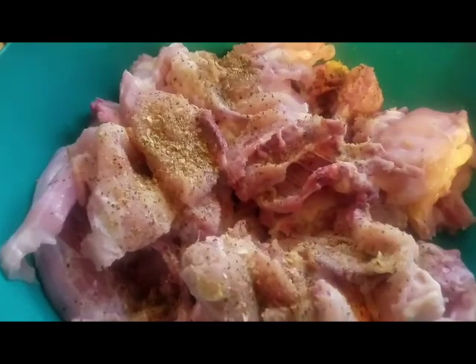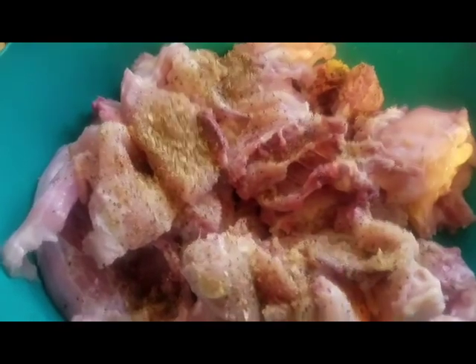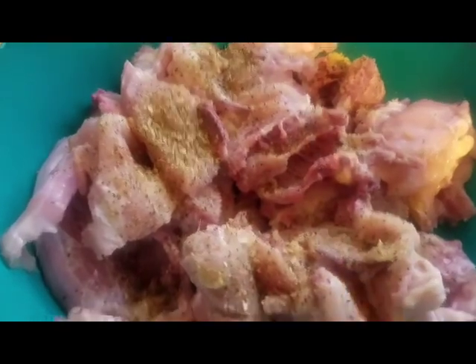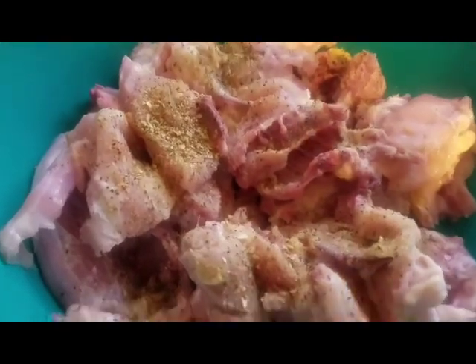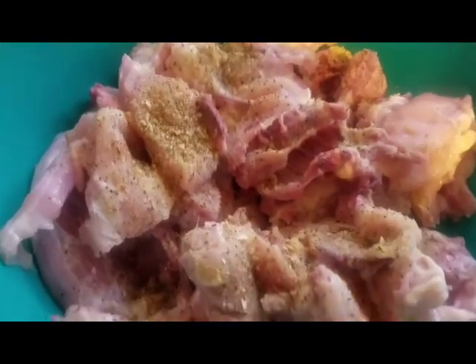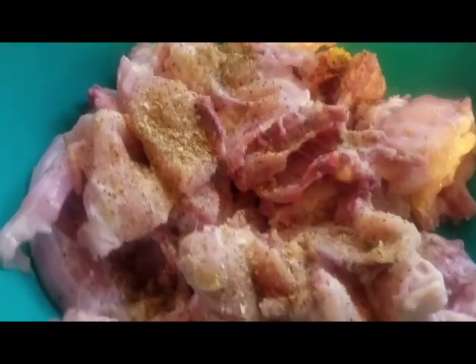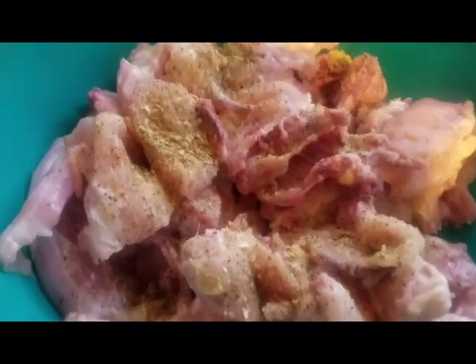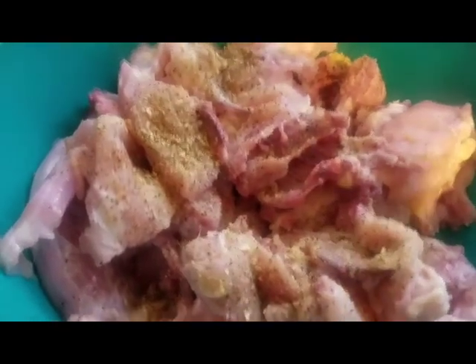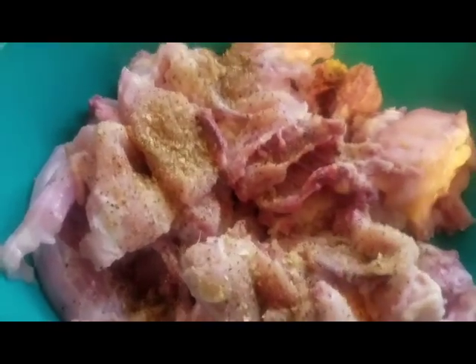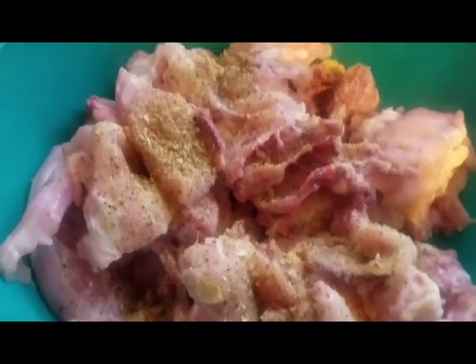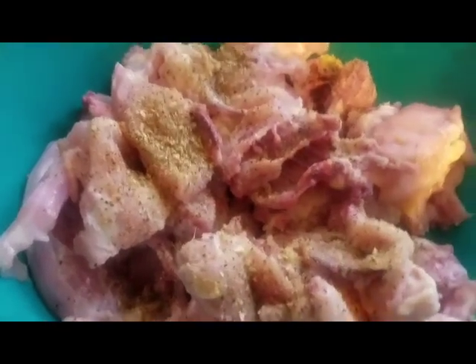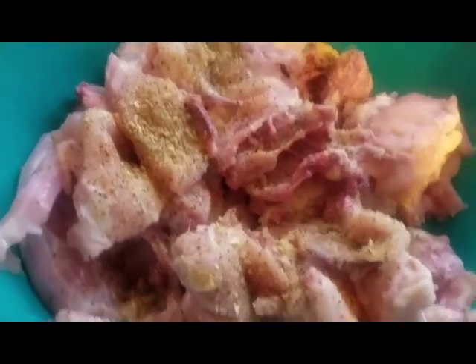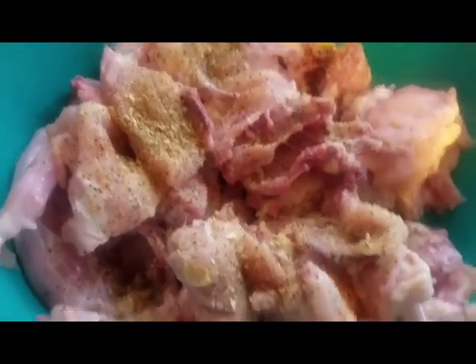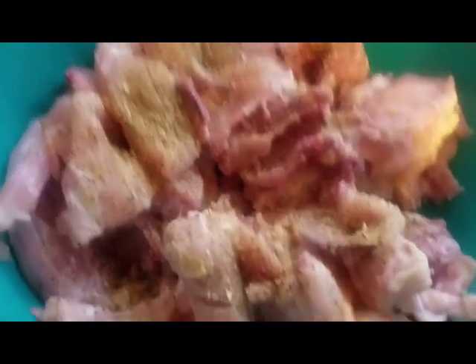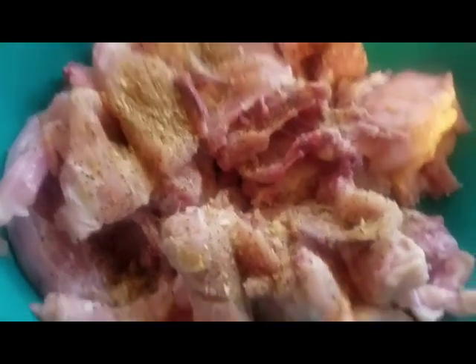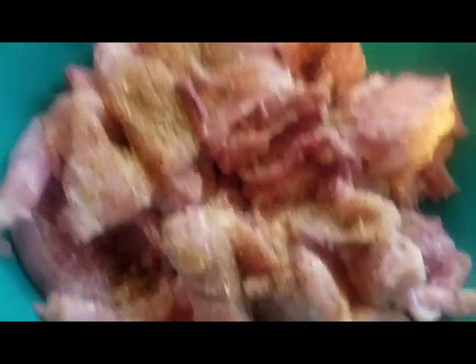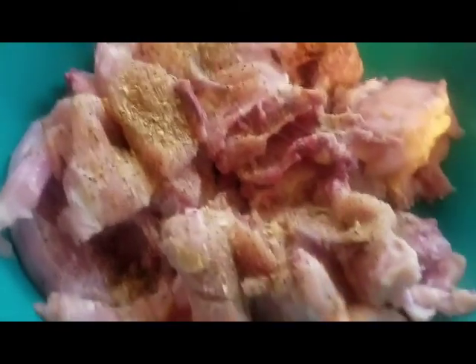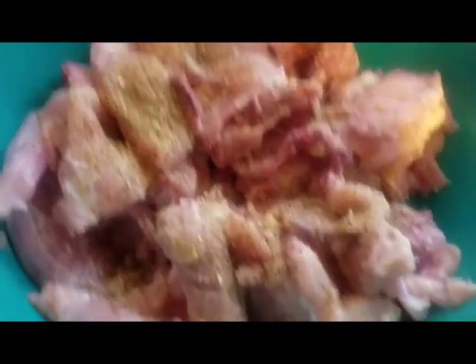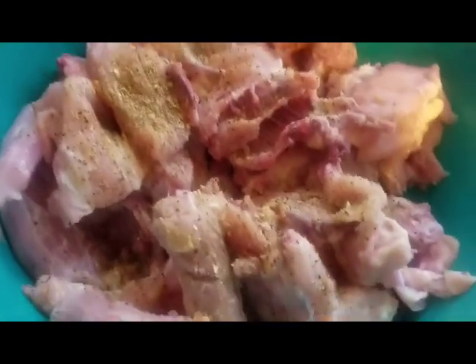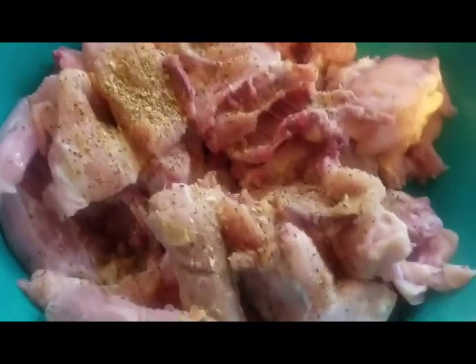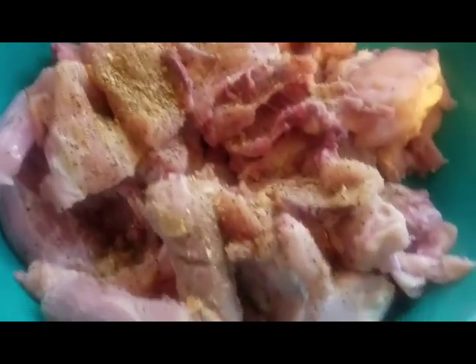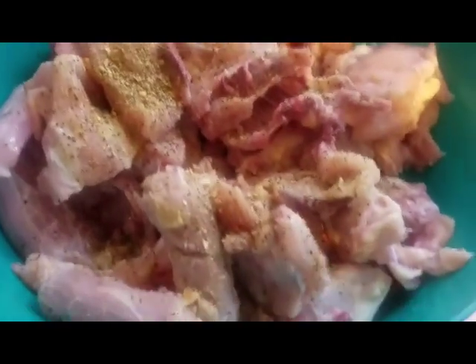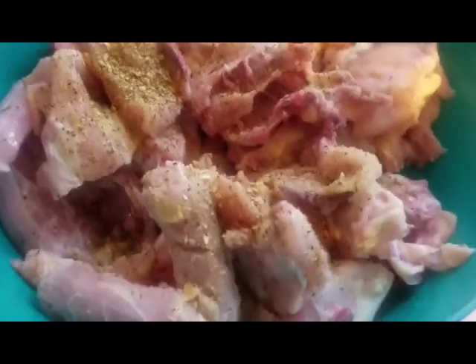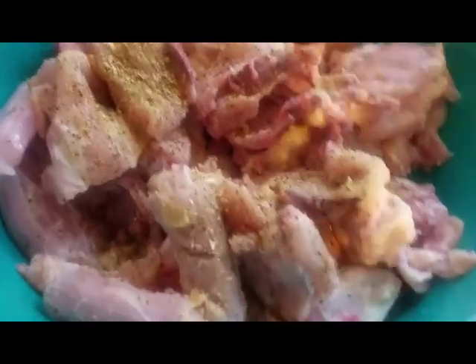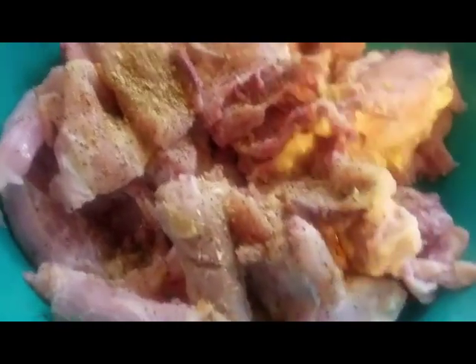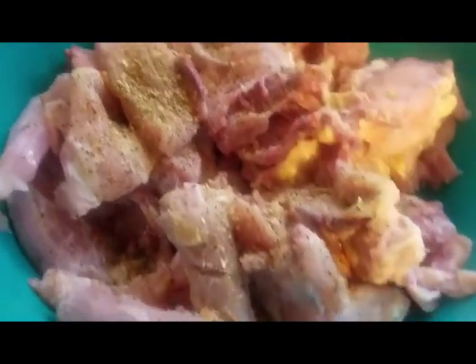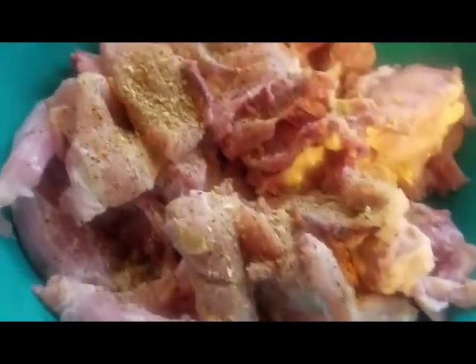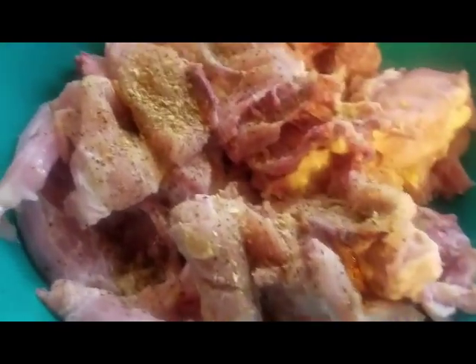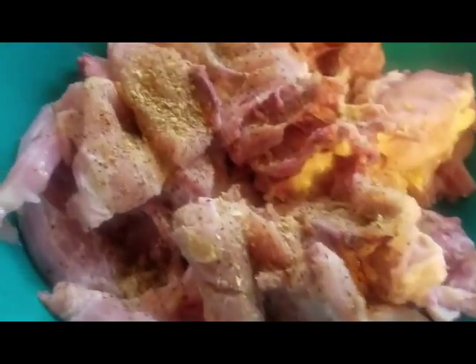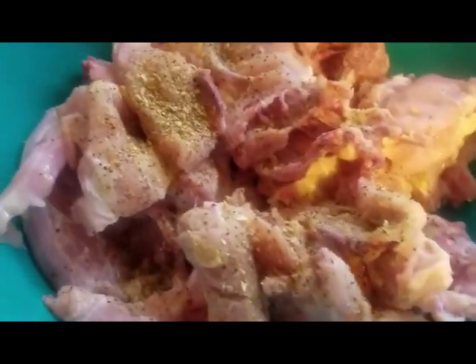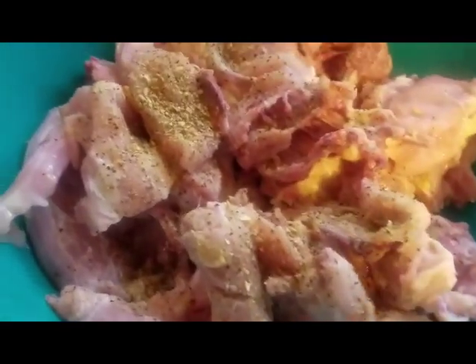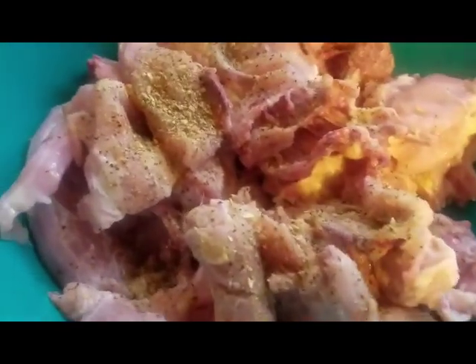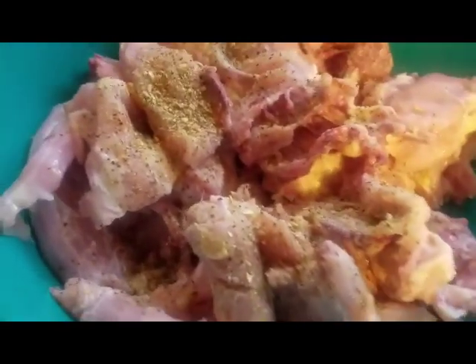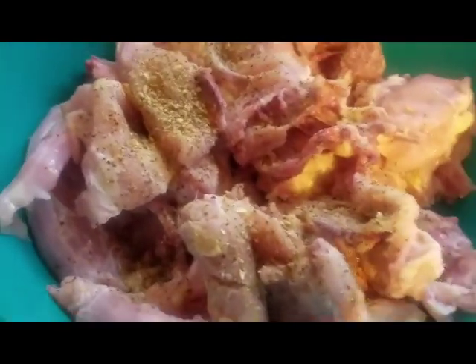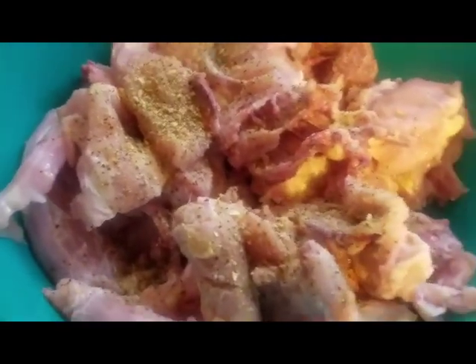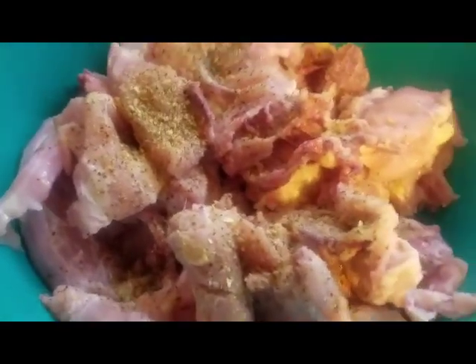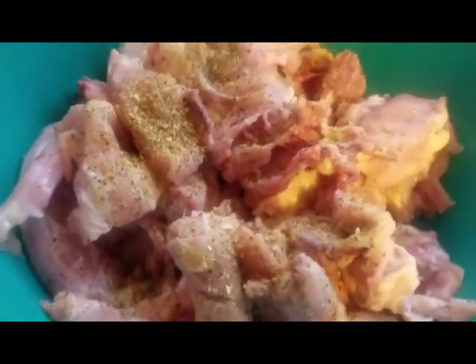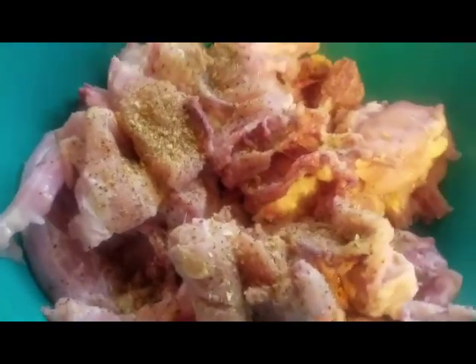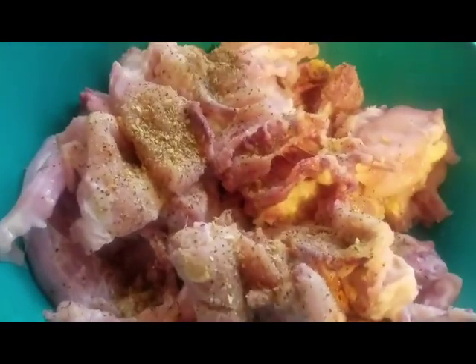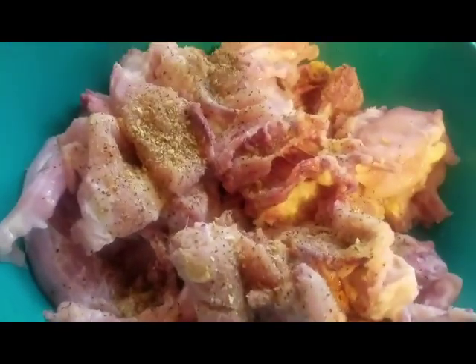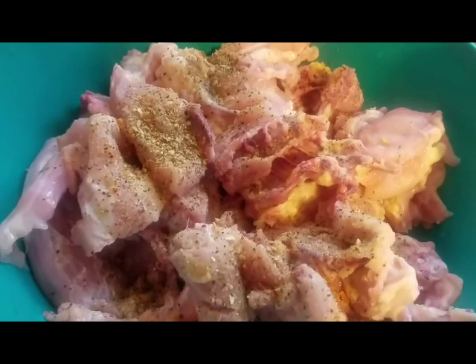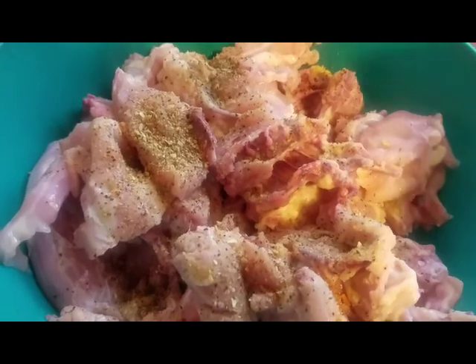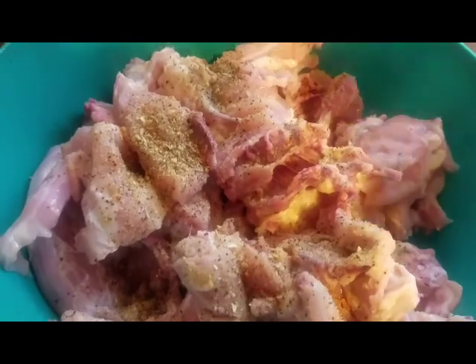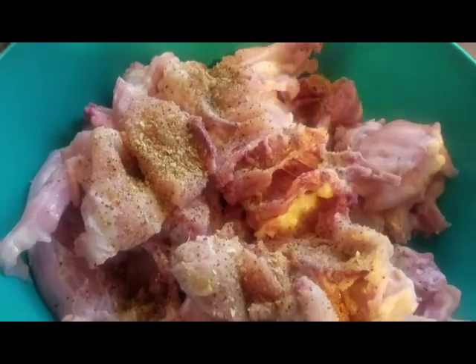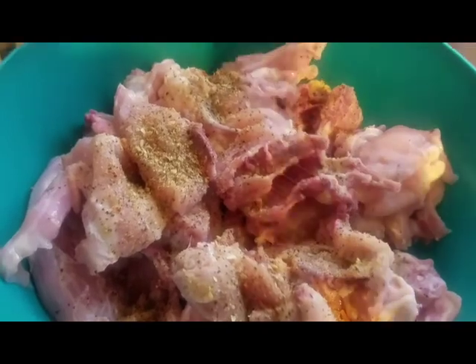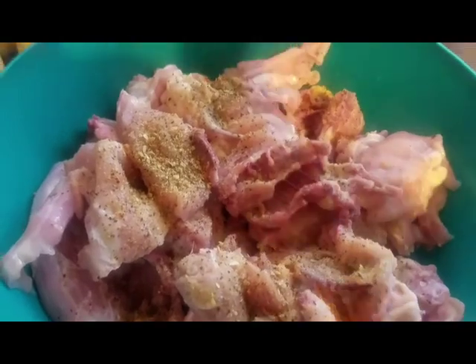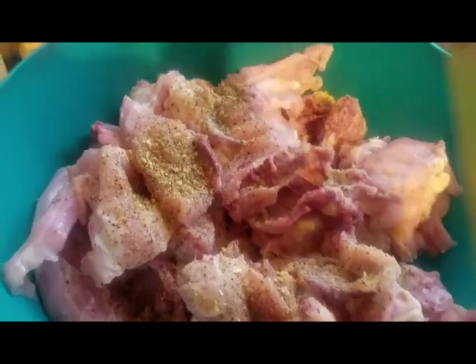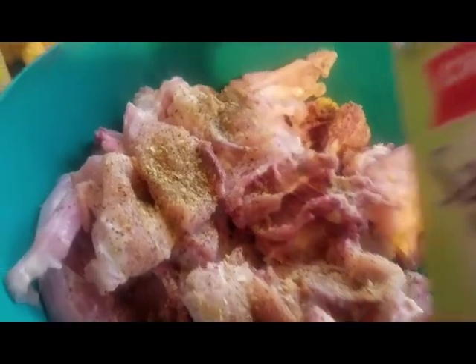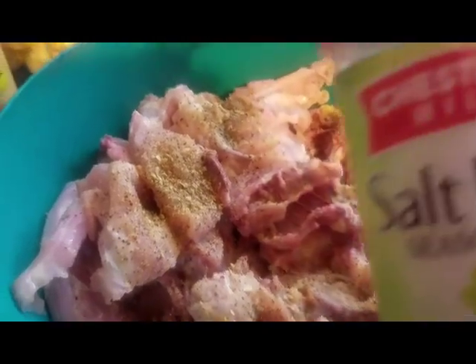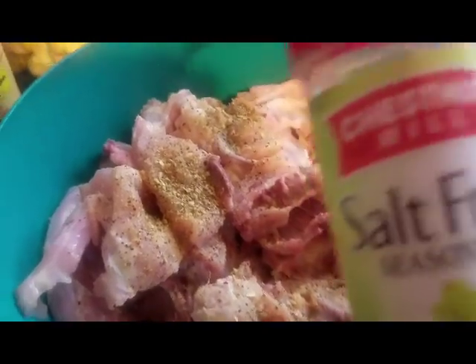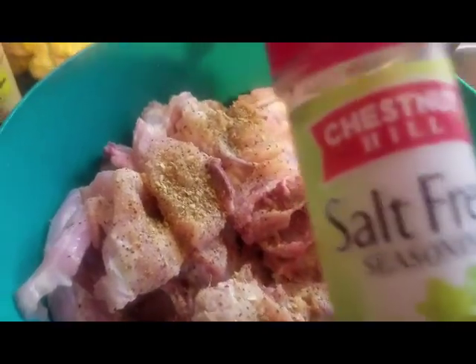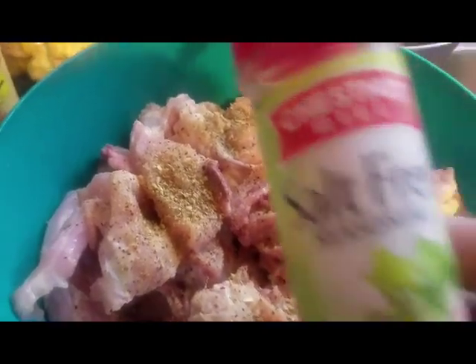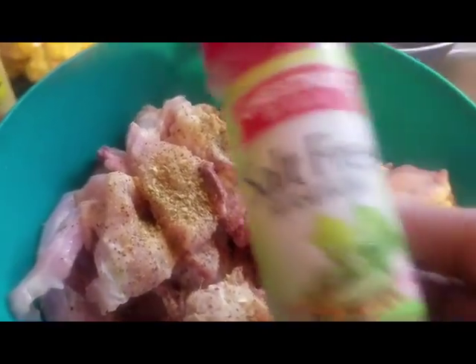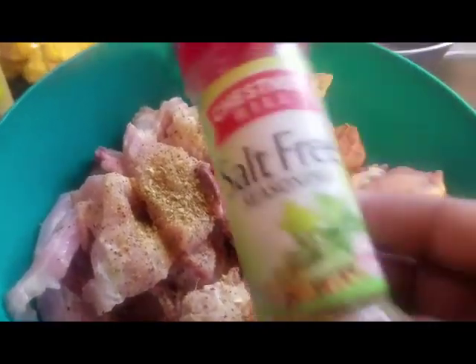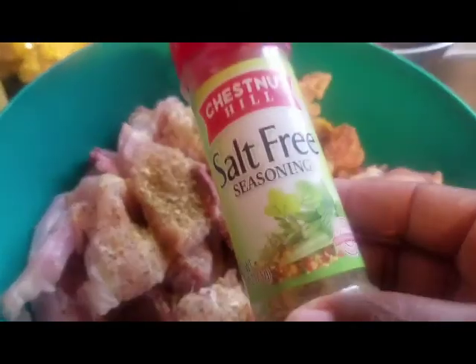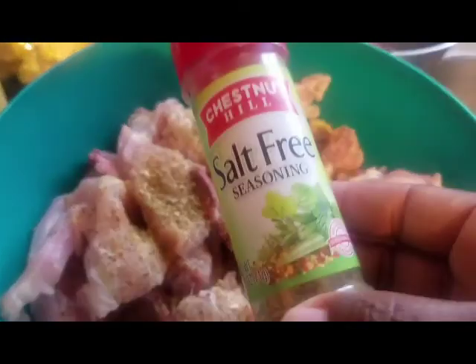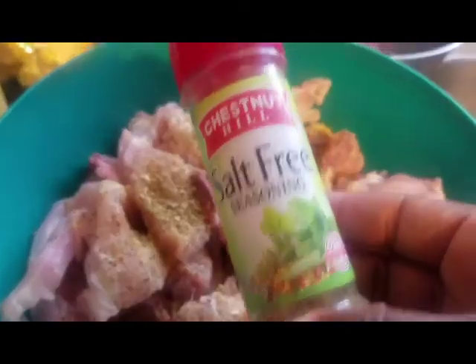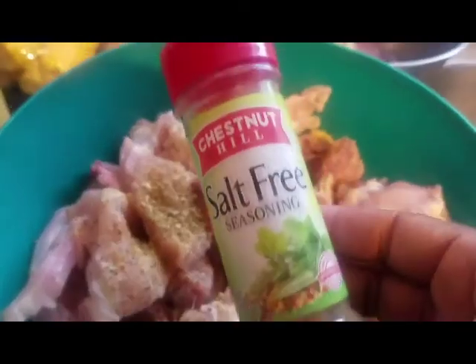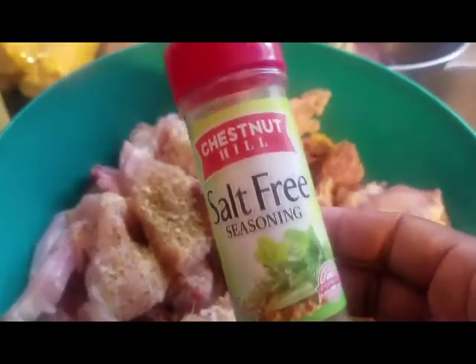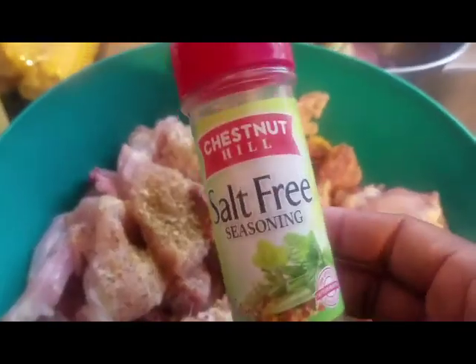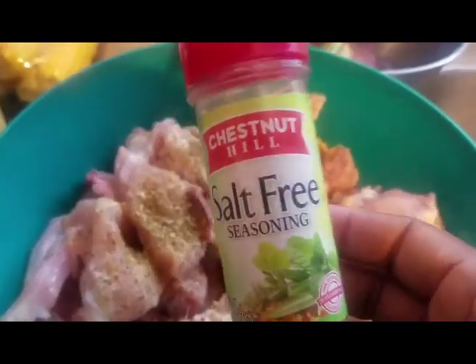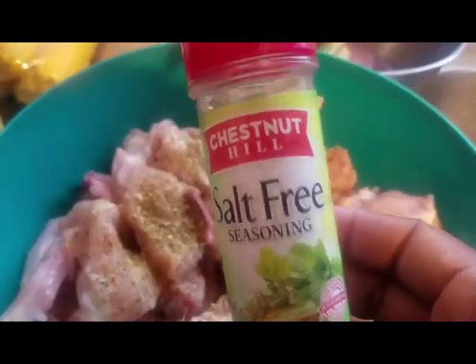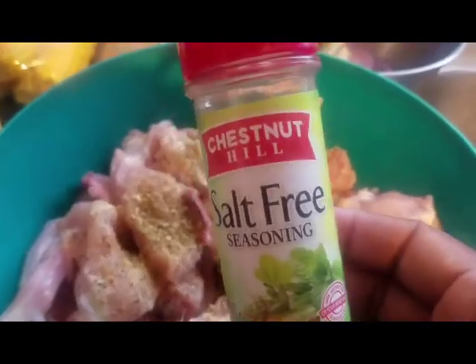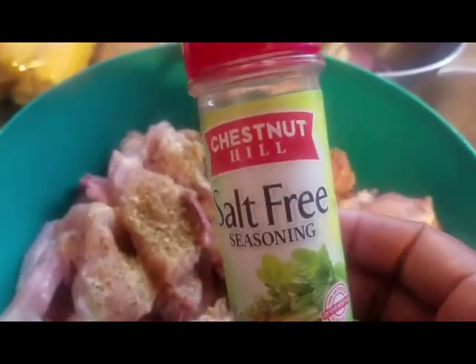Making curry chicken back tonight for dinner. I haven't had it in ages. This is what I'm using.